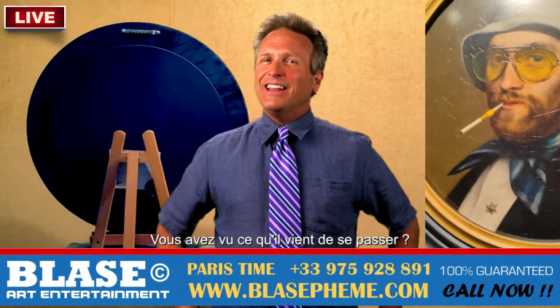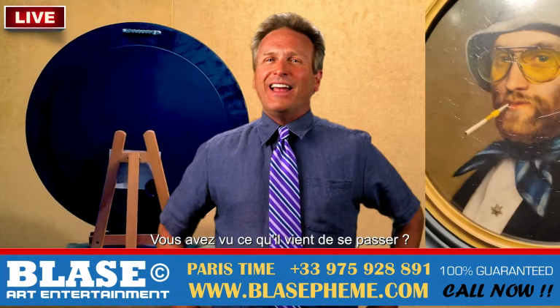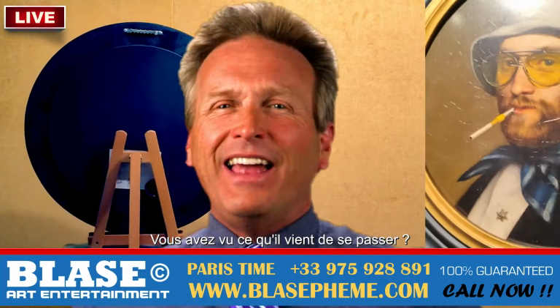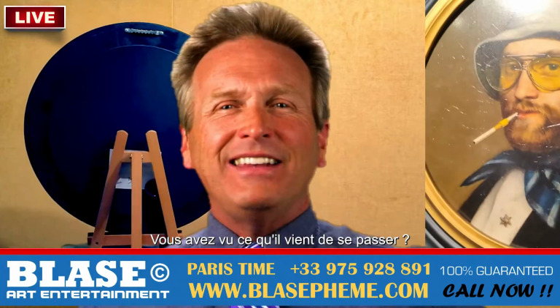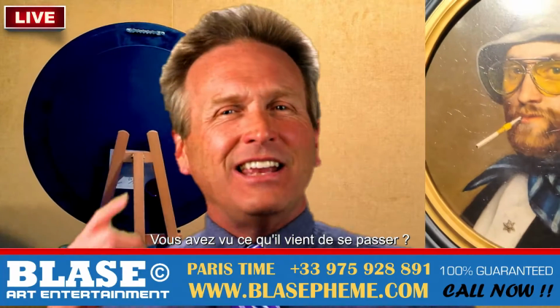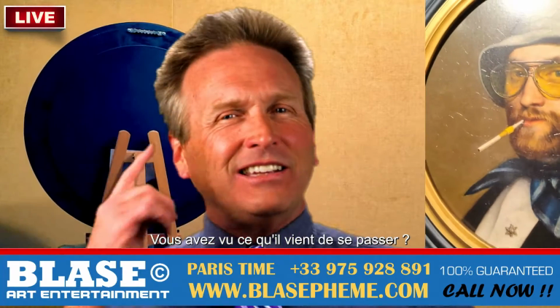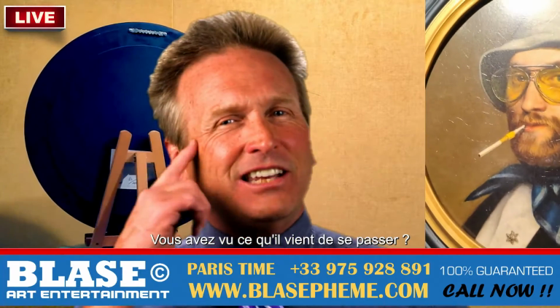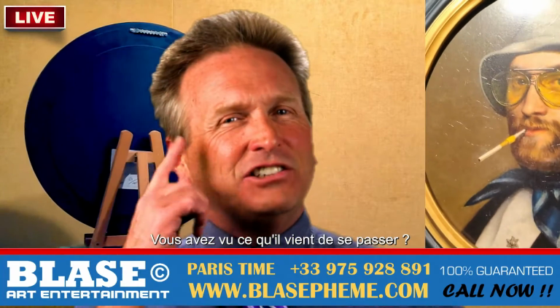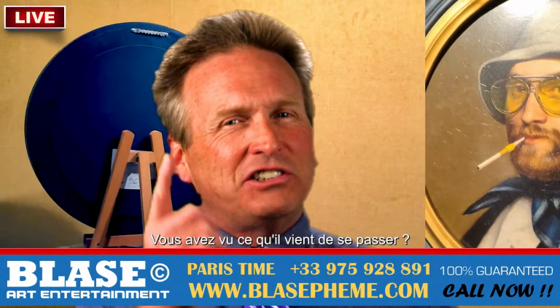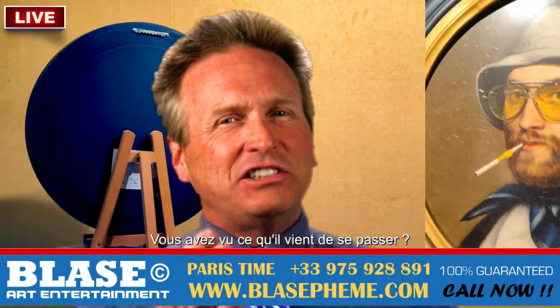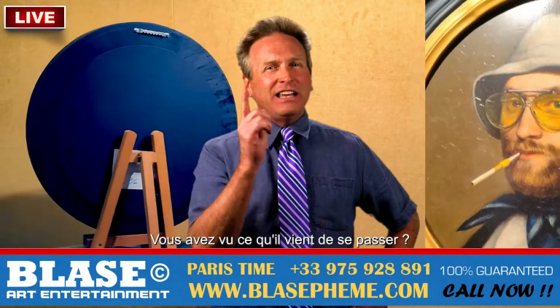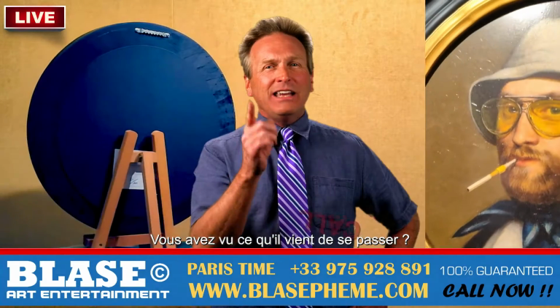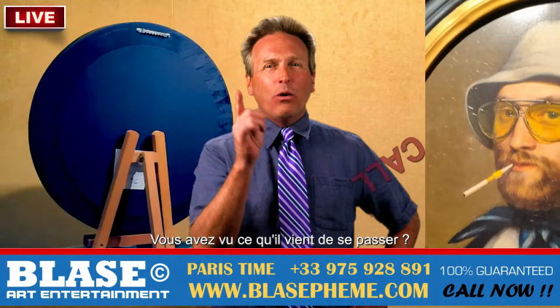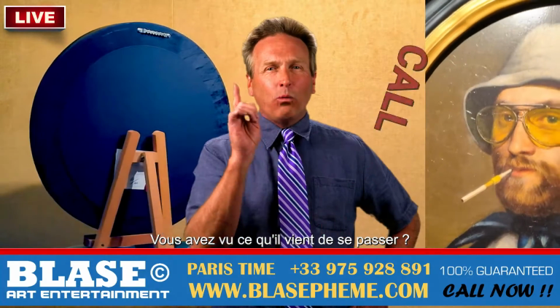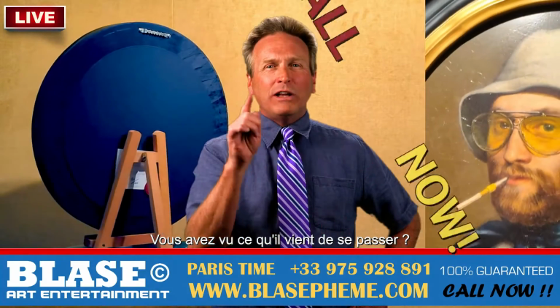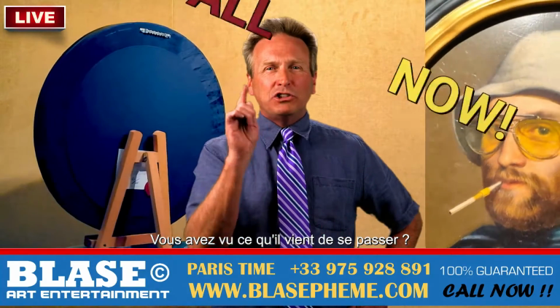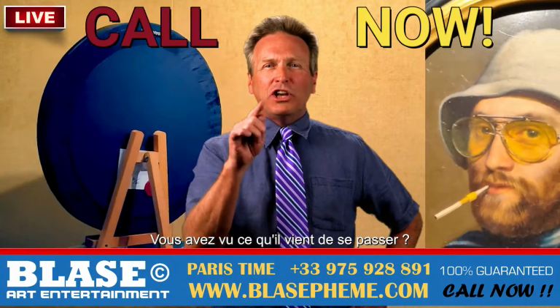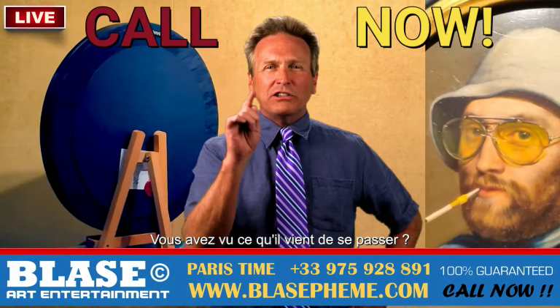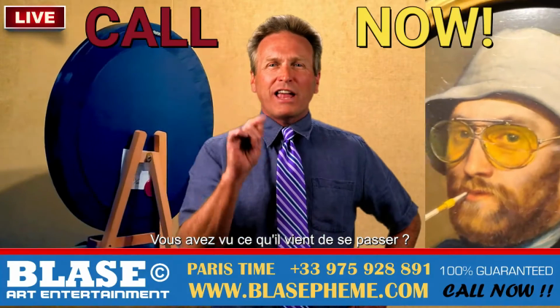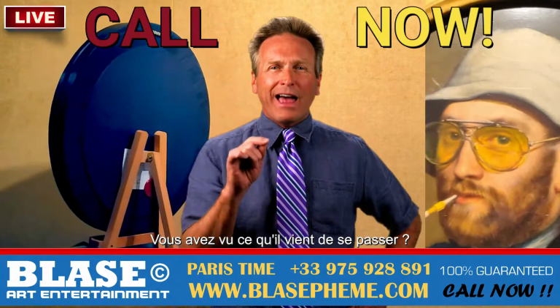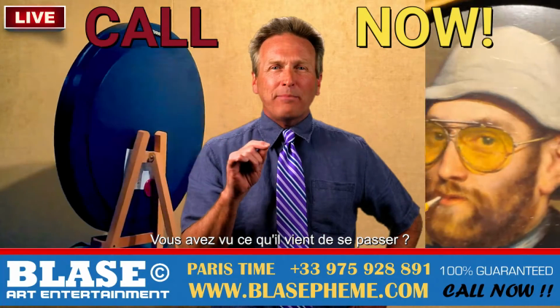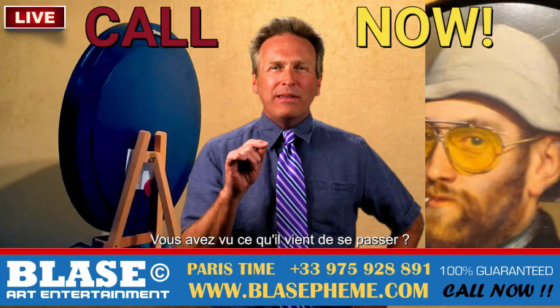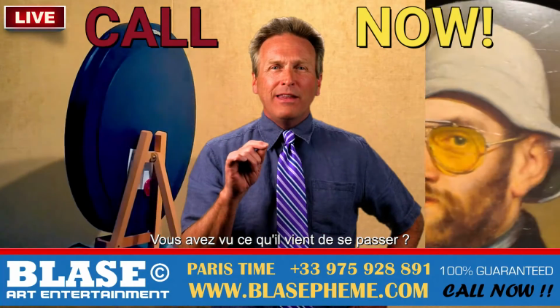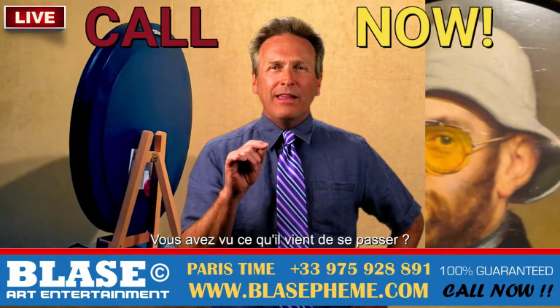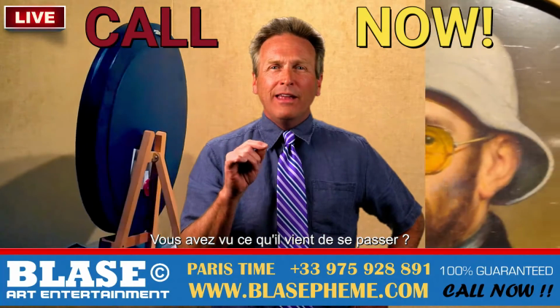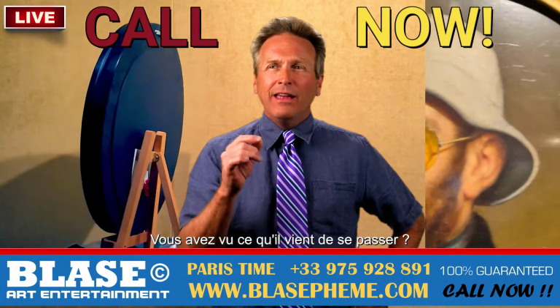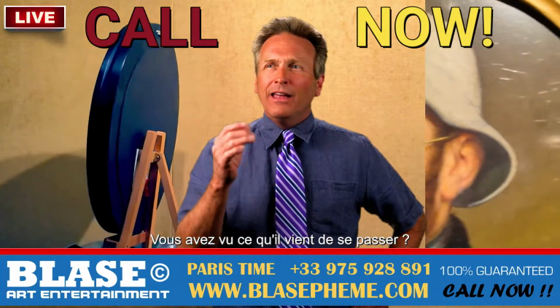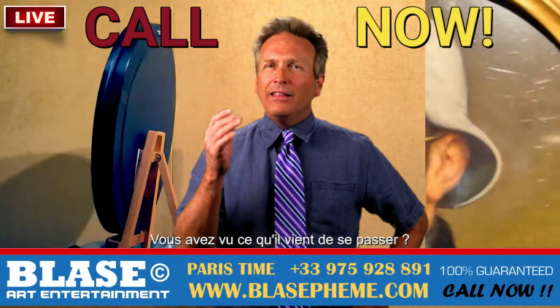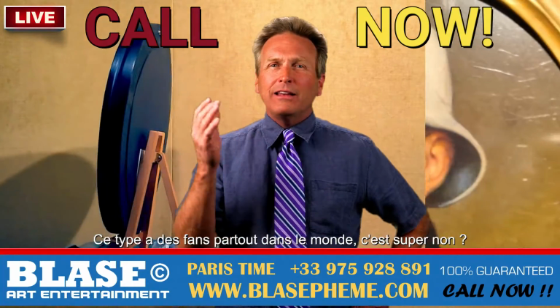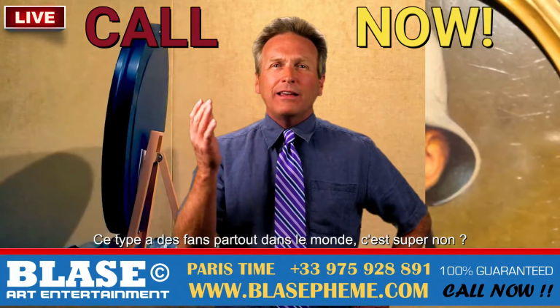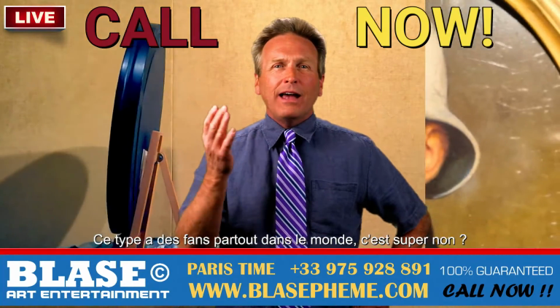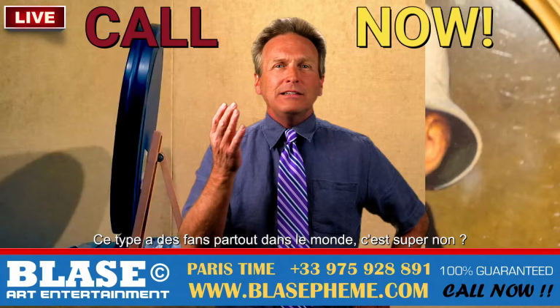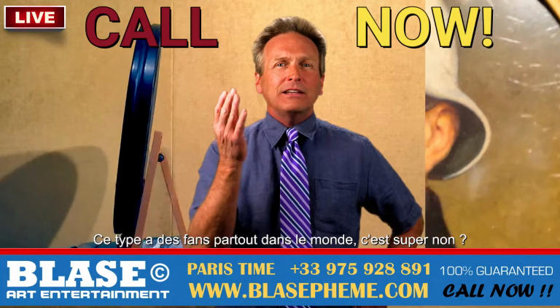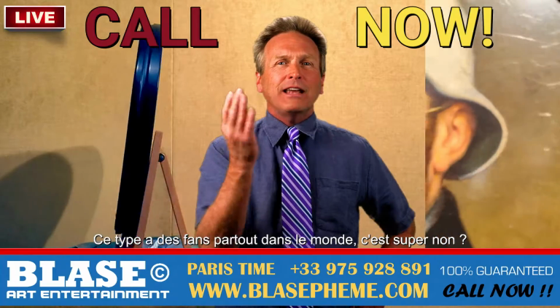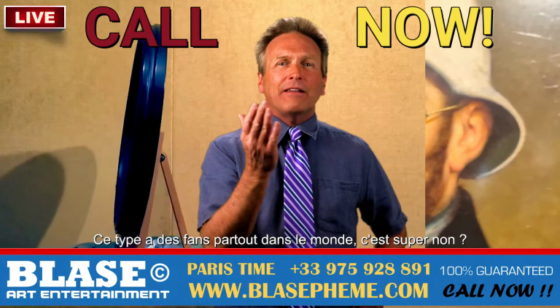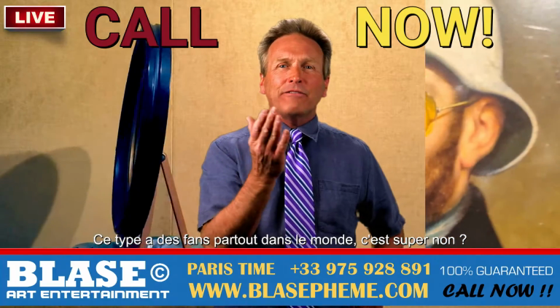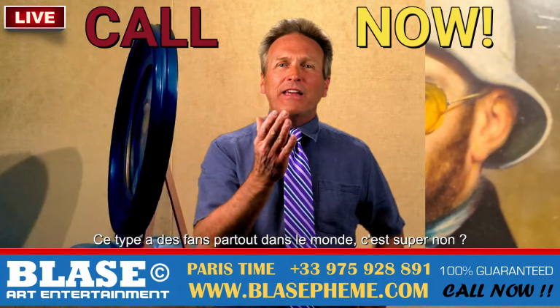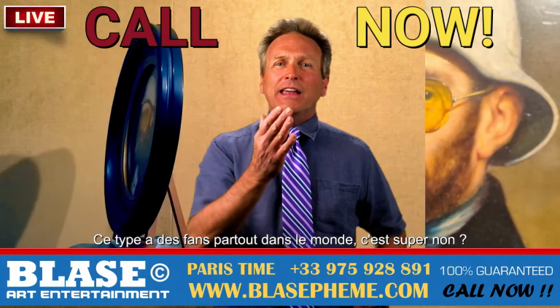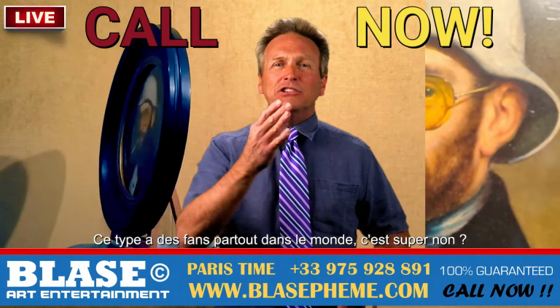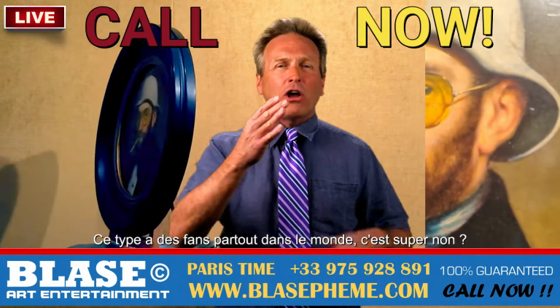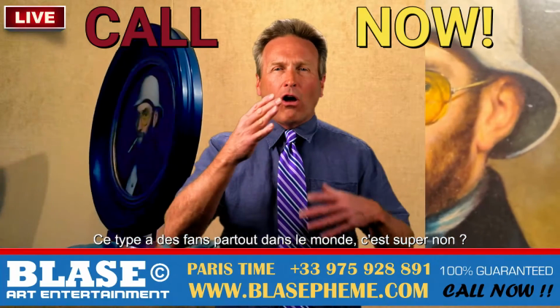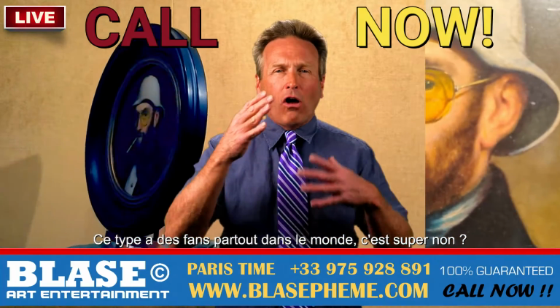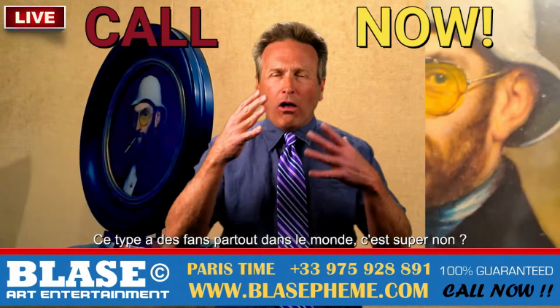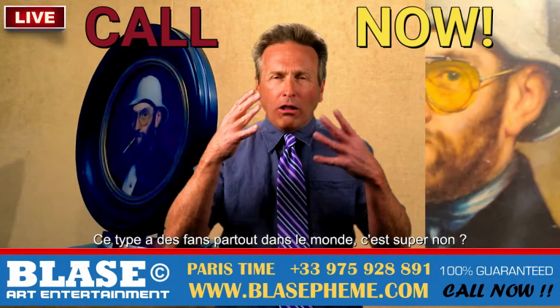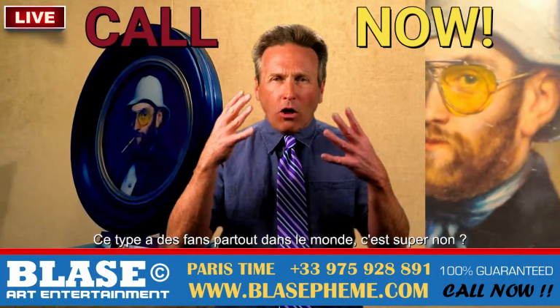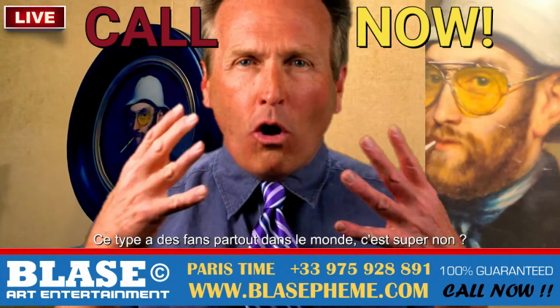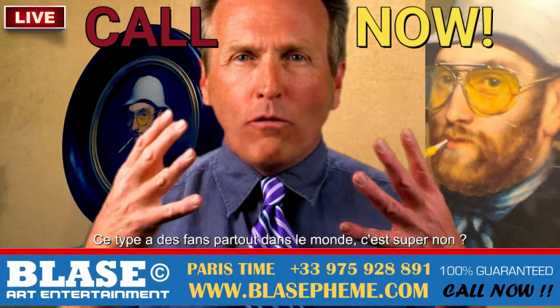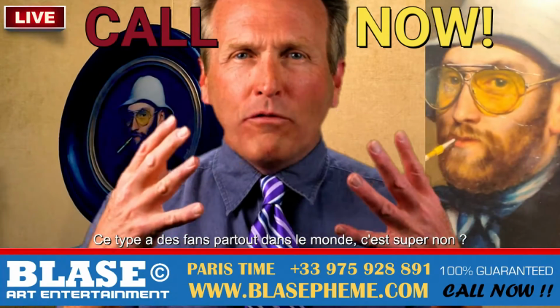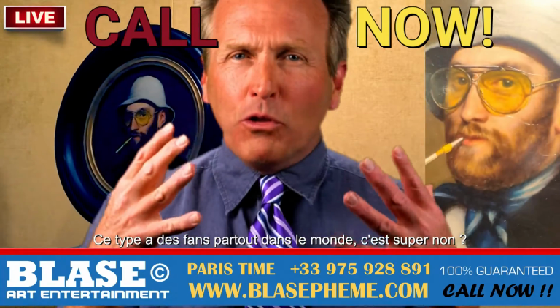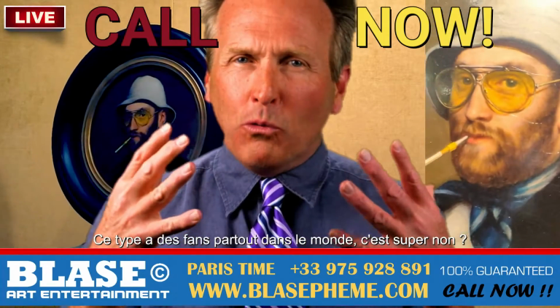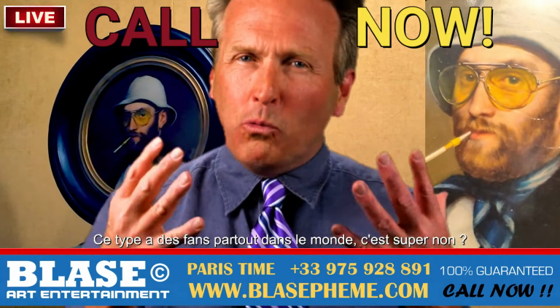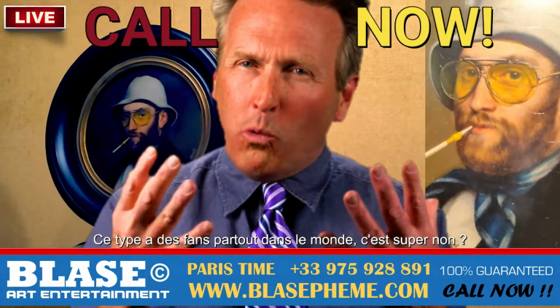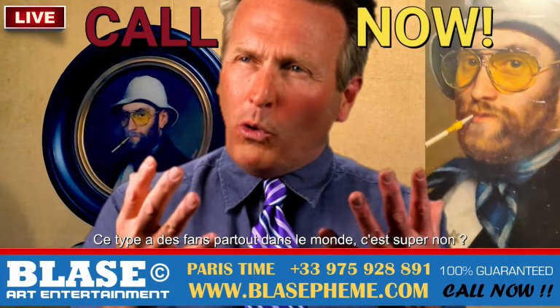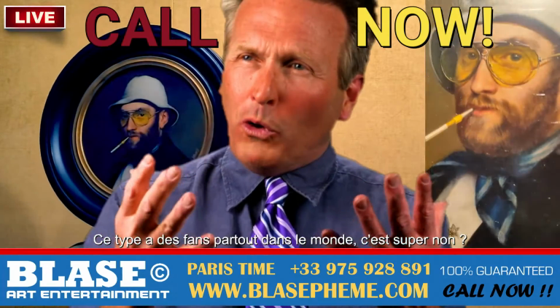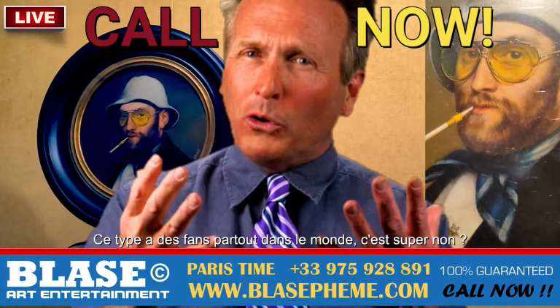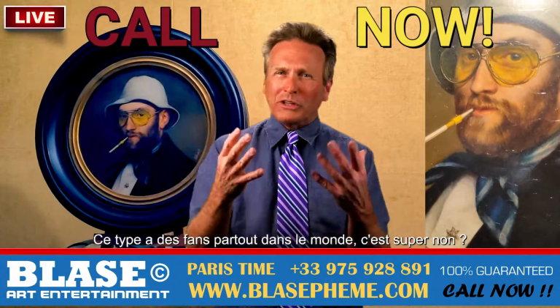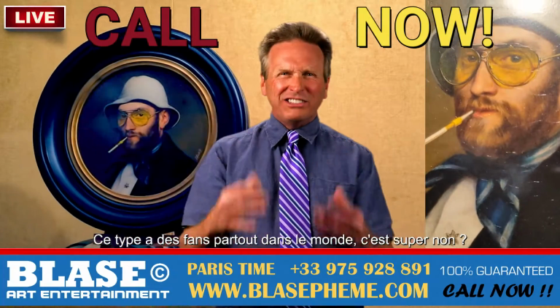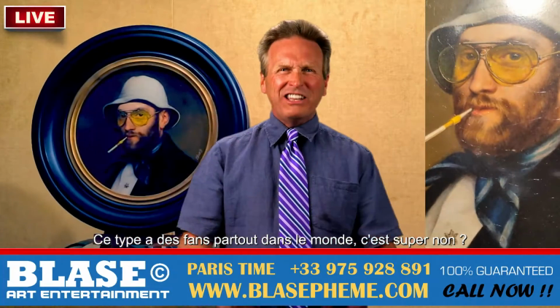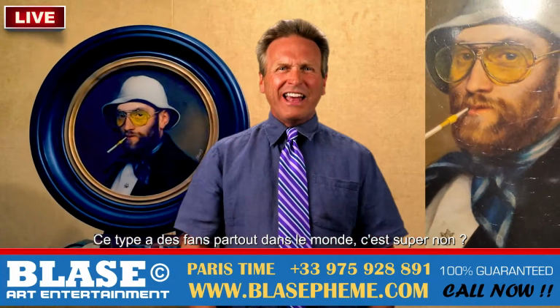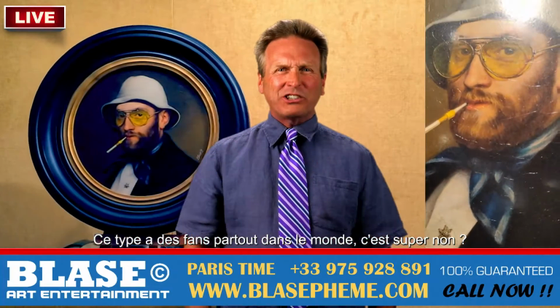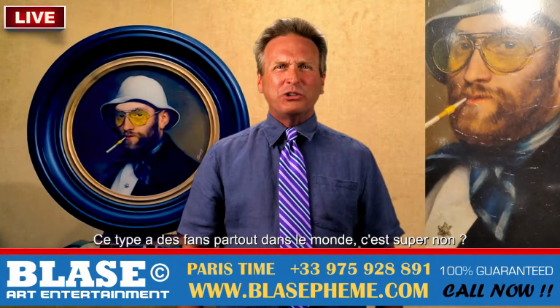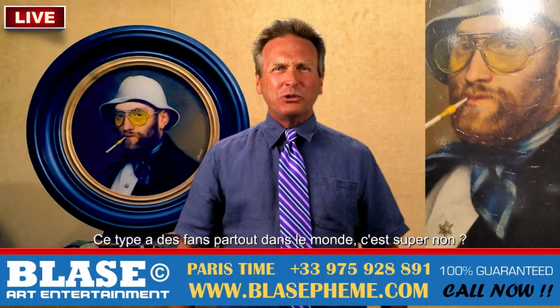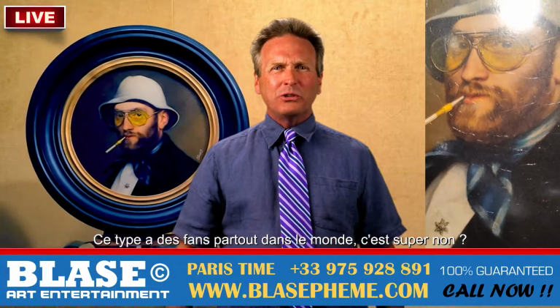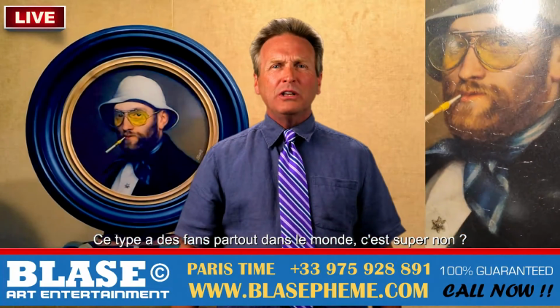Now, did you see what just happened? The guy's got fans all over the world — isn't that cool?